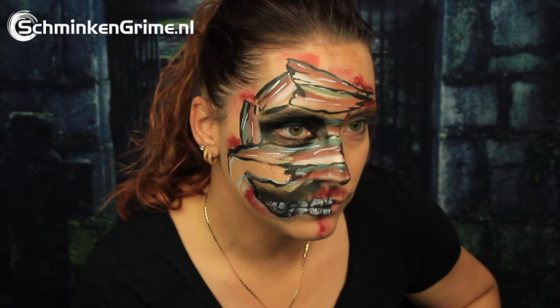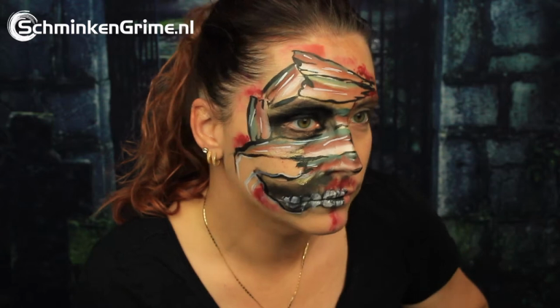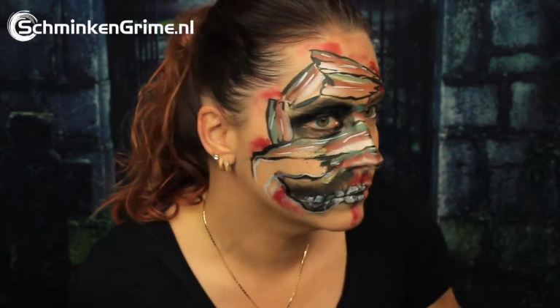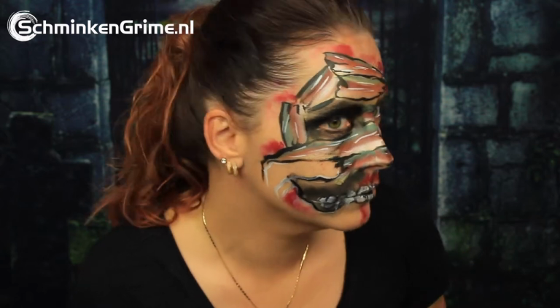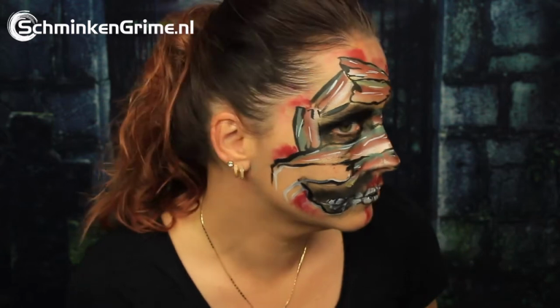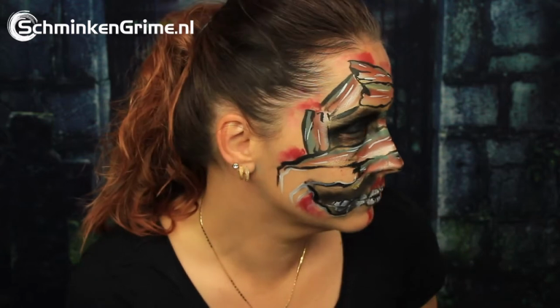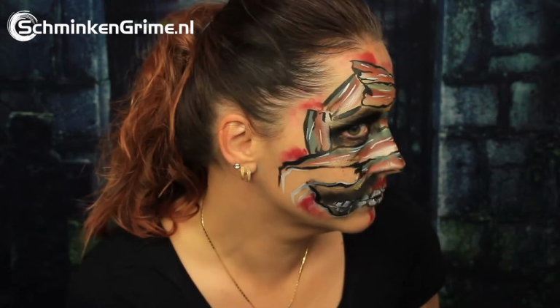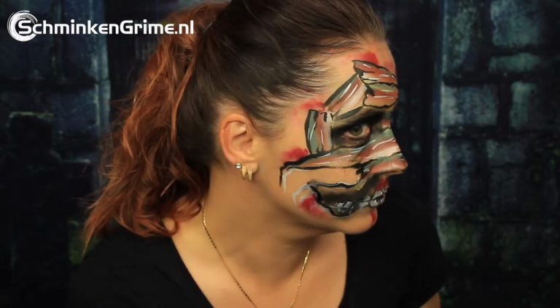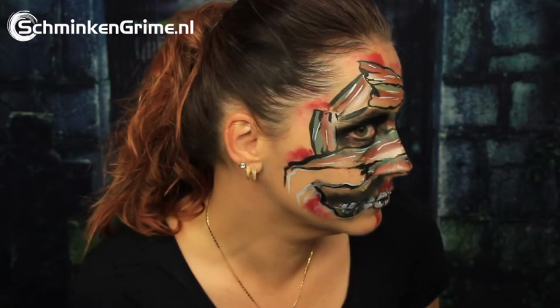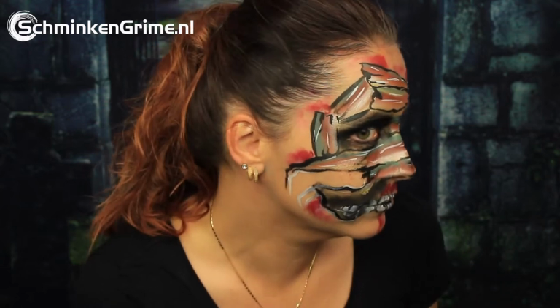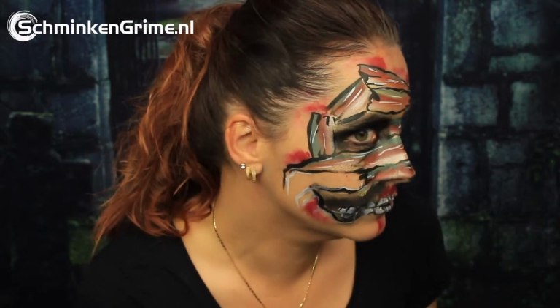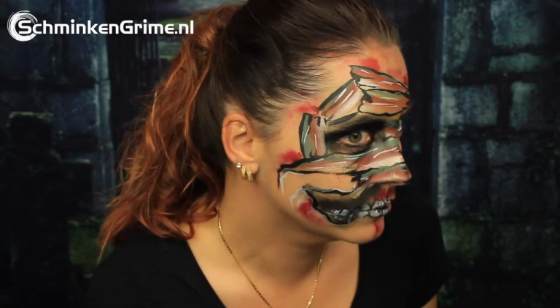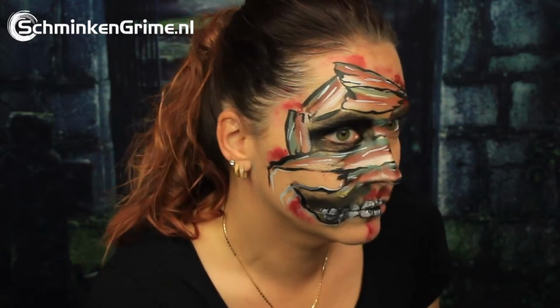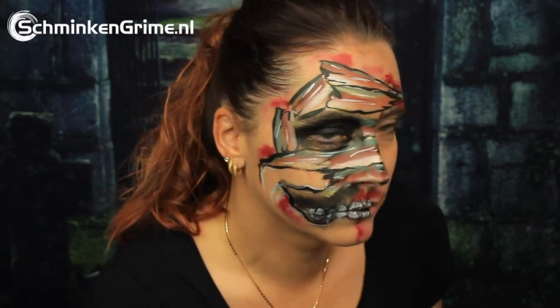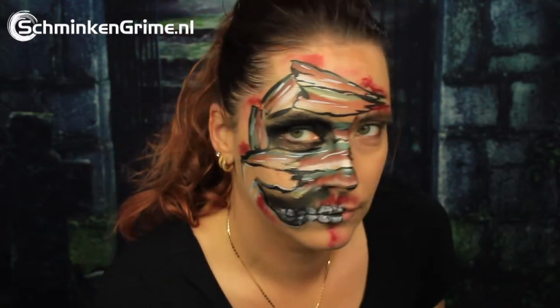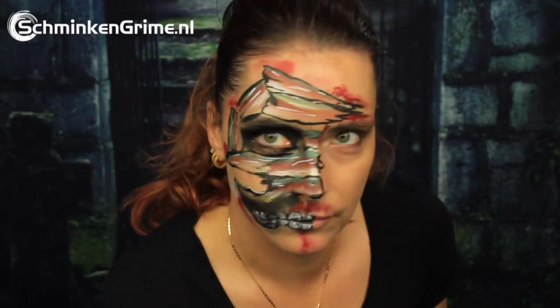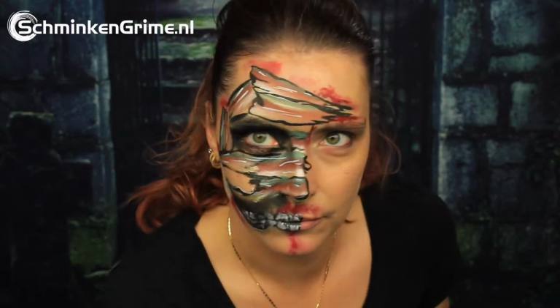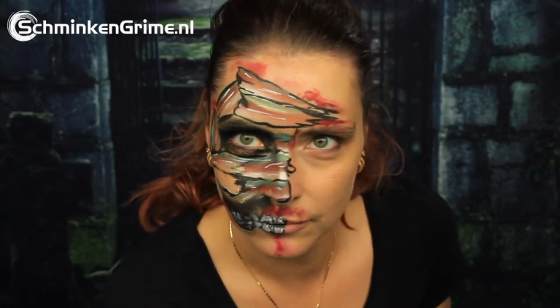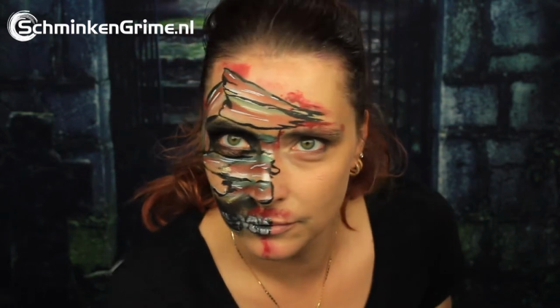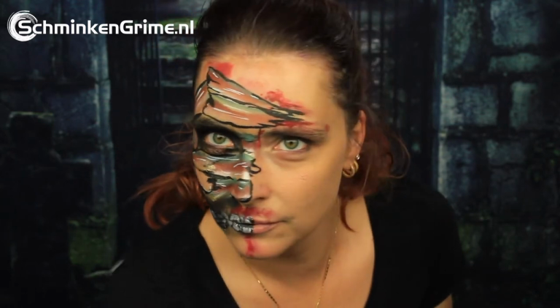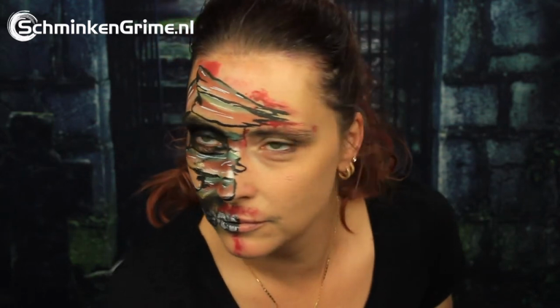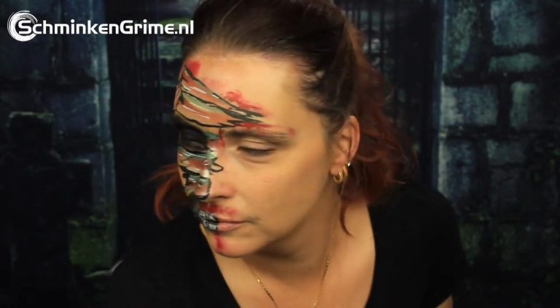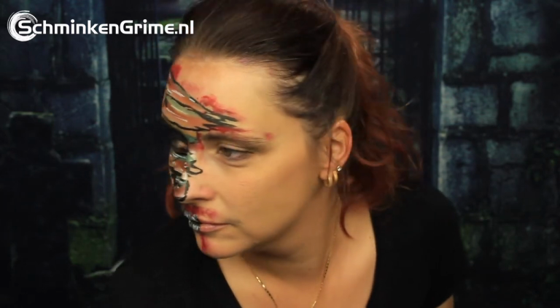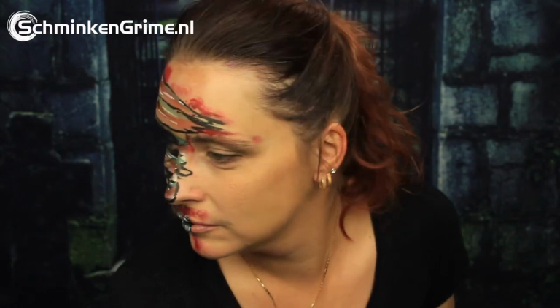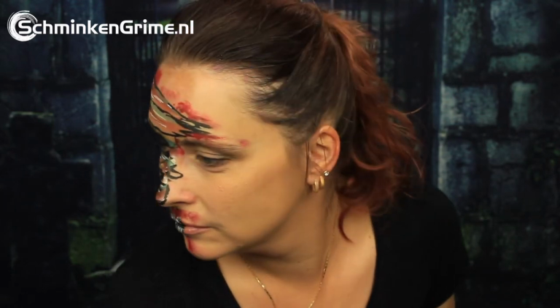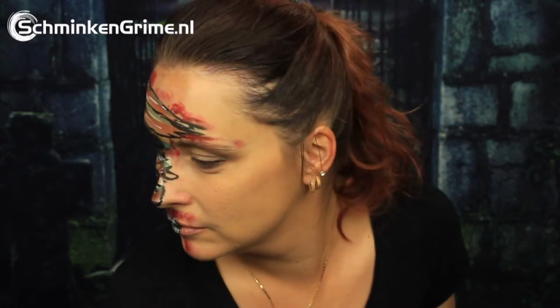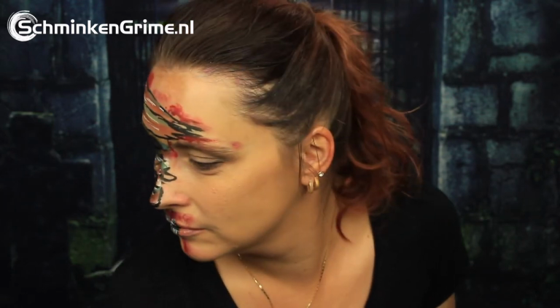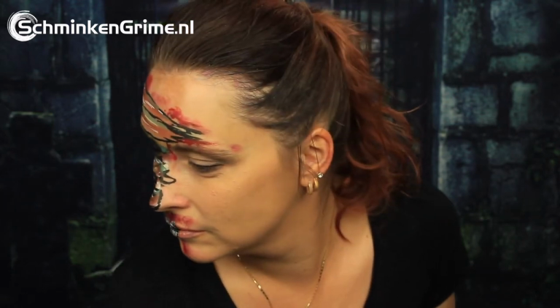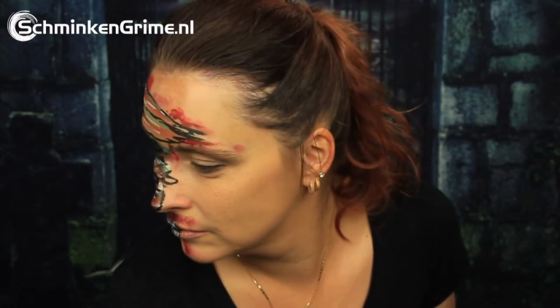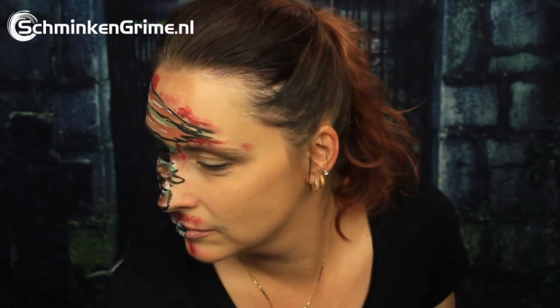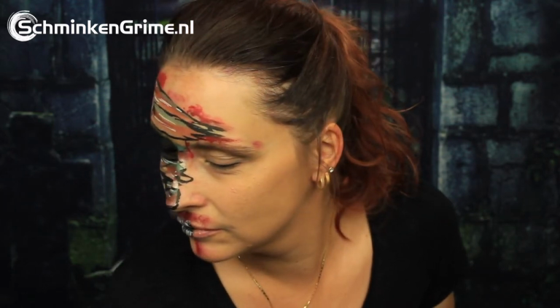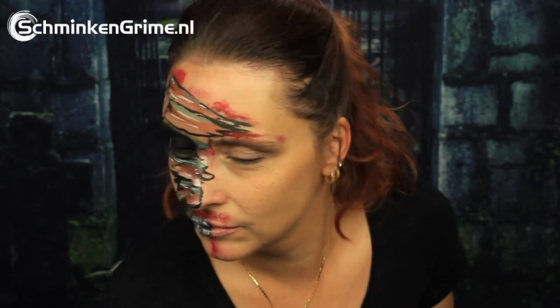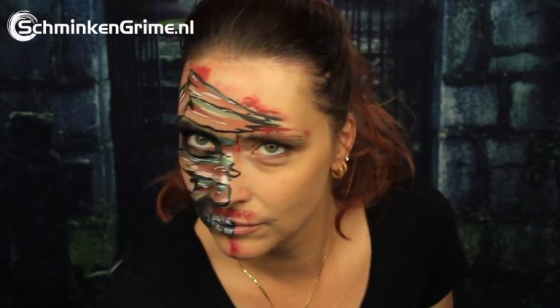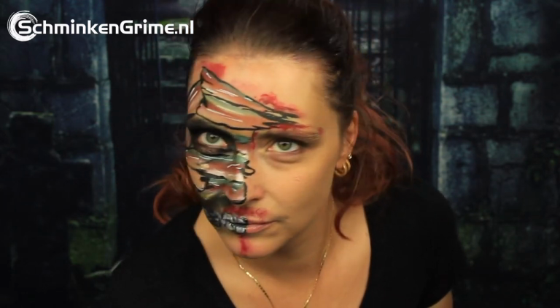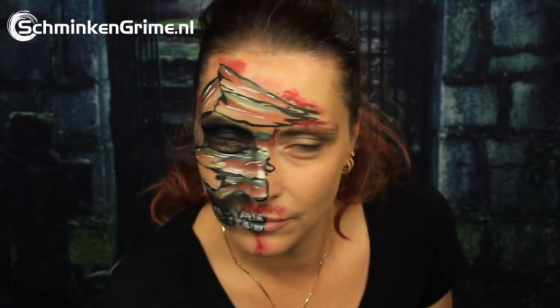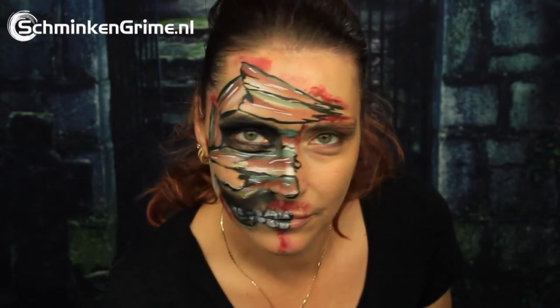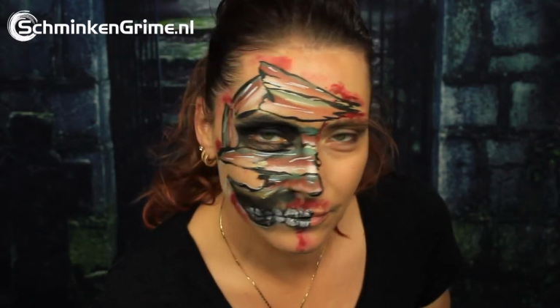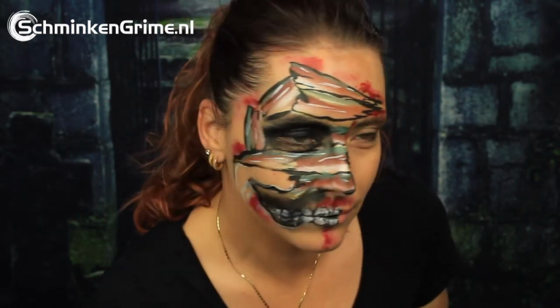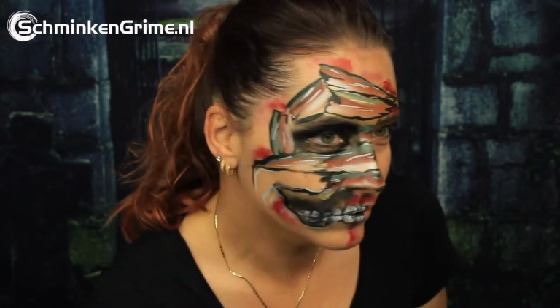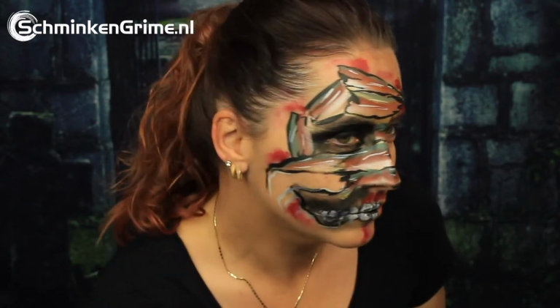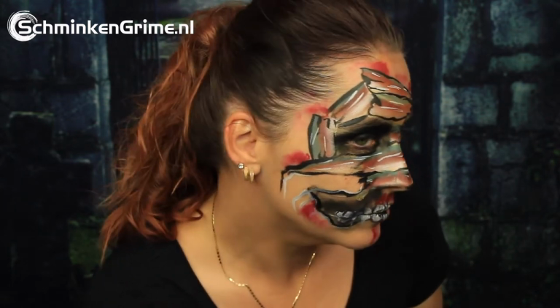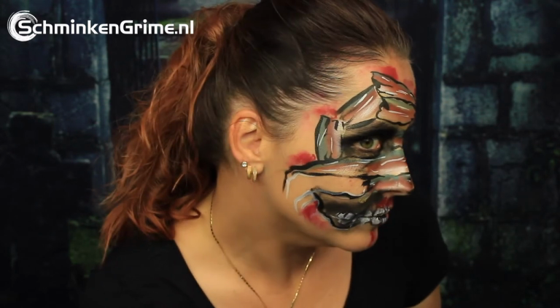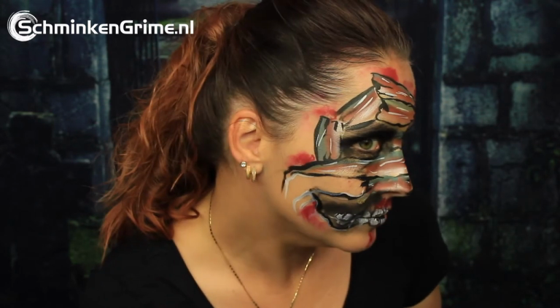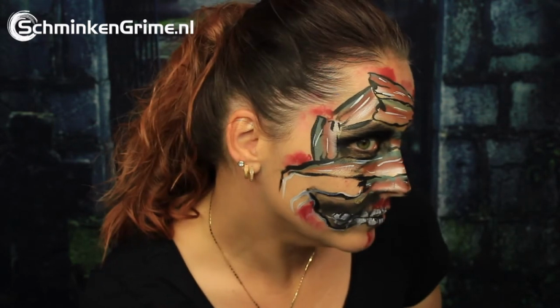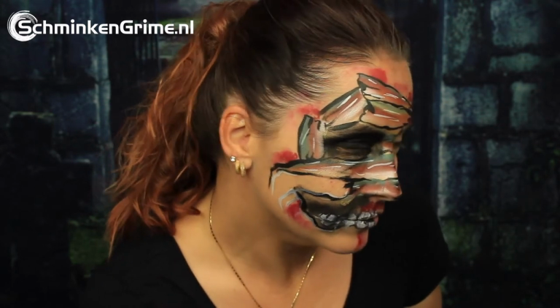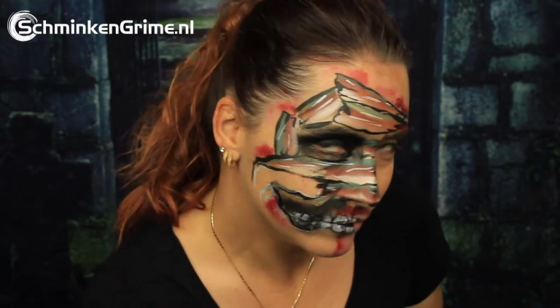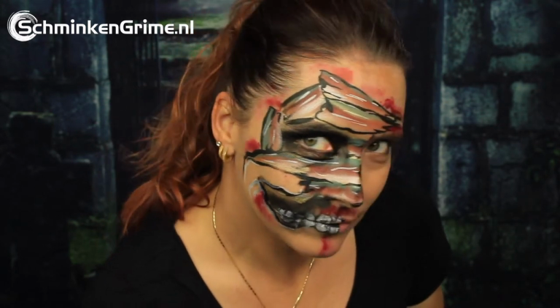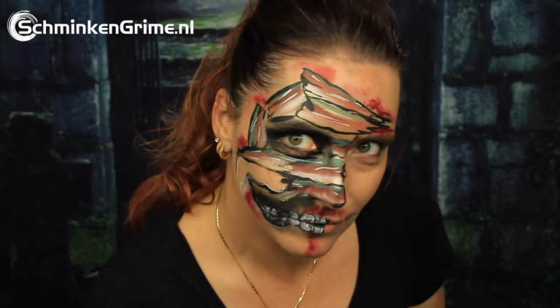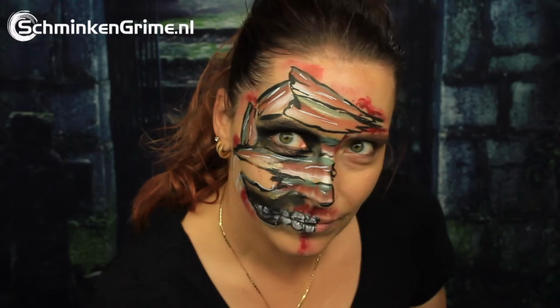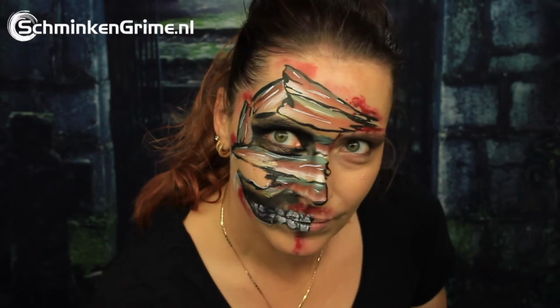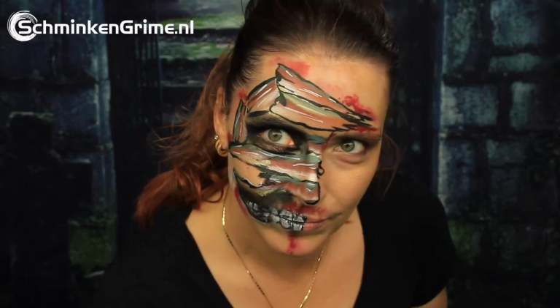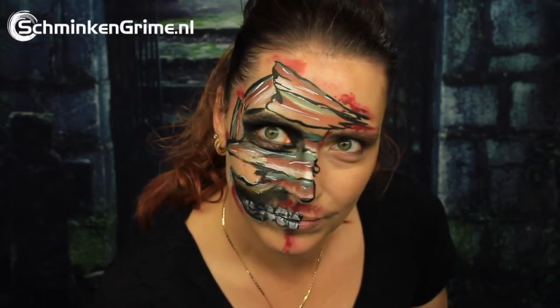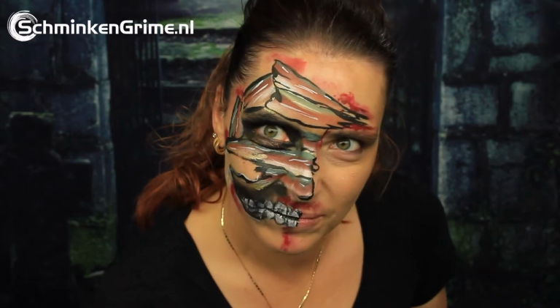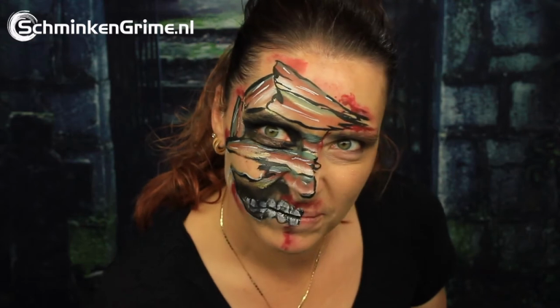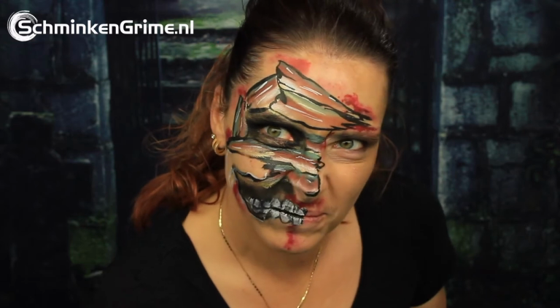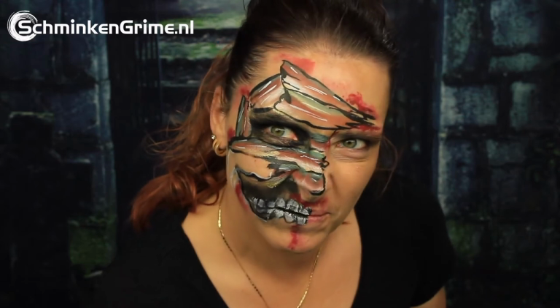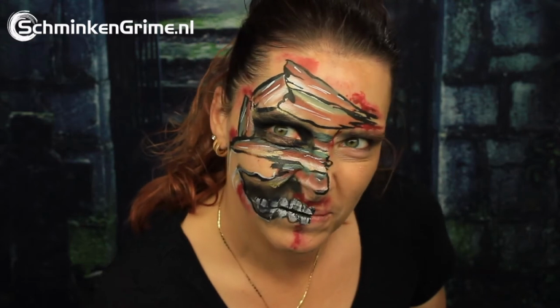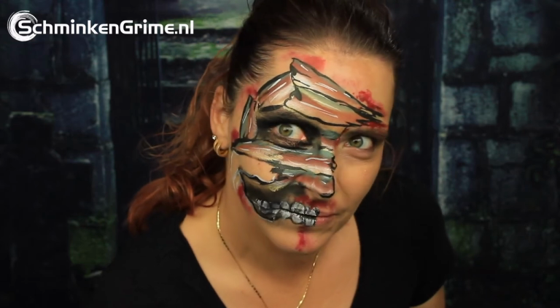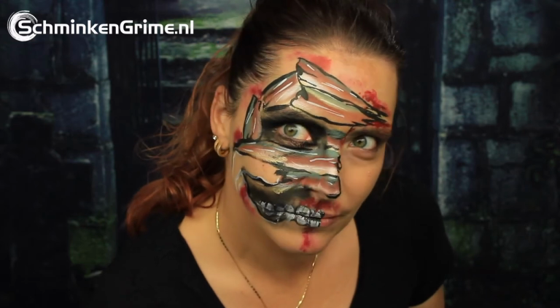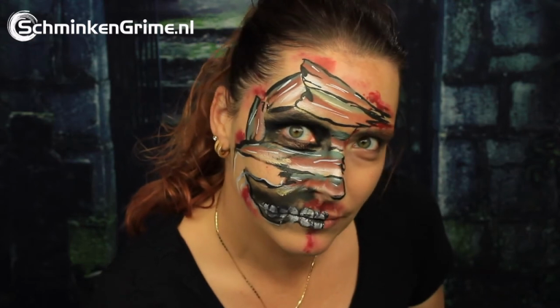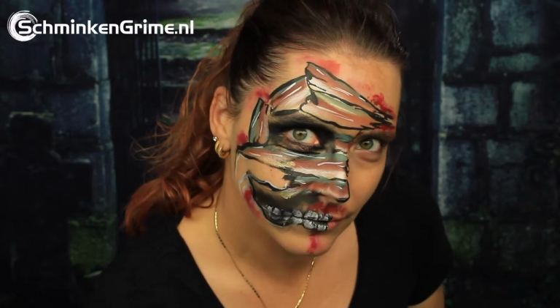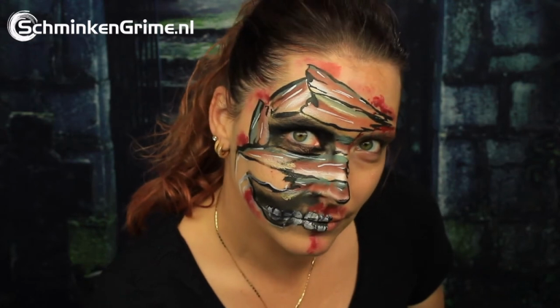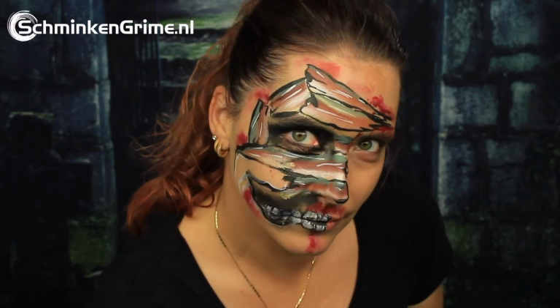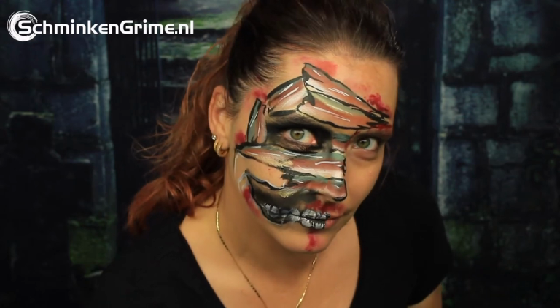Welcome back to our YouTube channel. For today's quick and easy Halloween face painting tutorial, Simone is creating this mummy design.